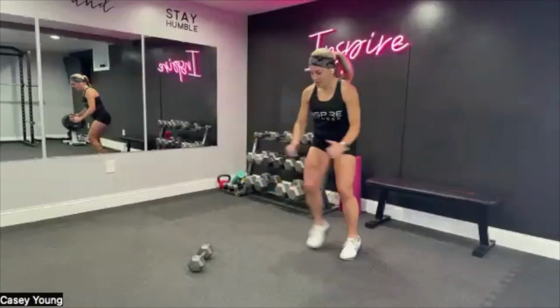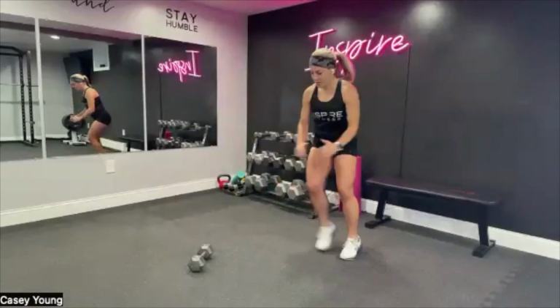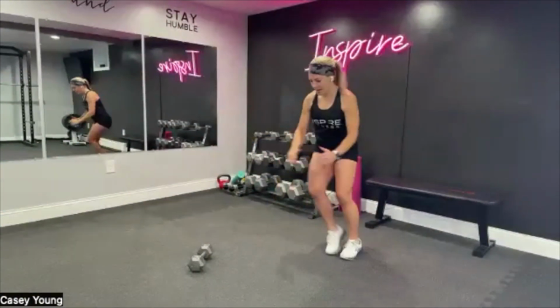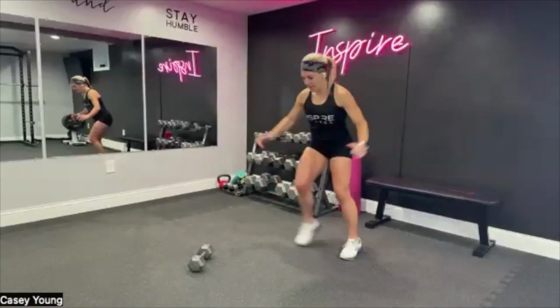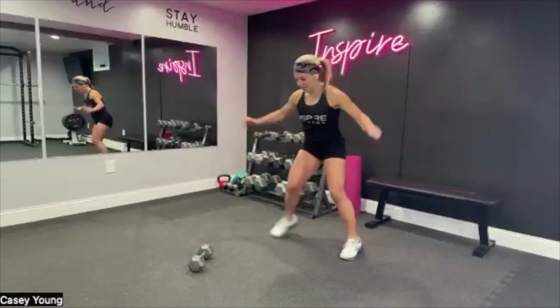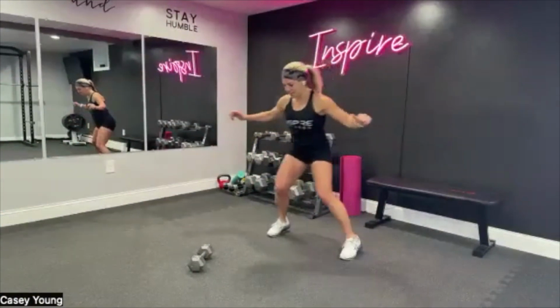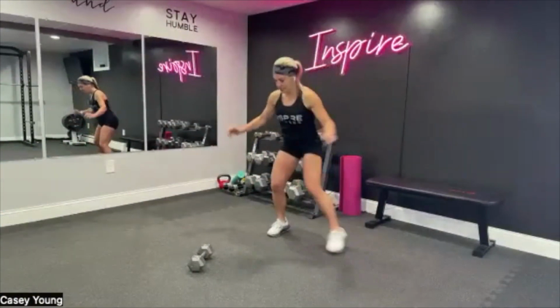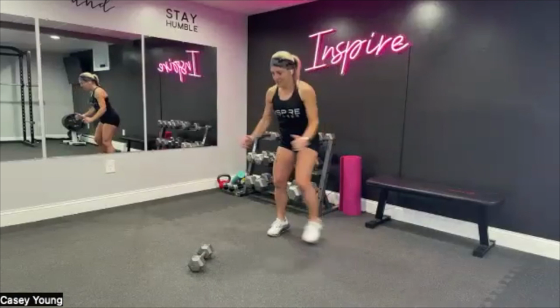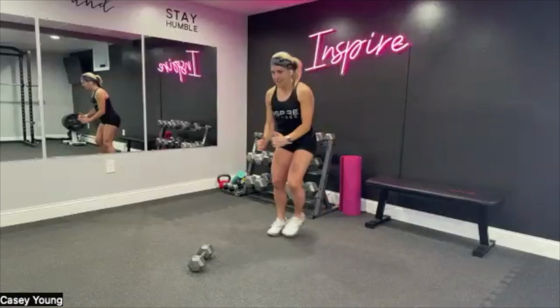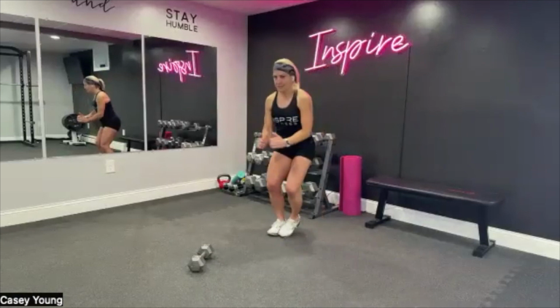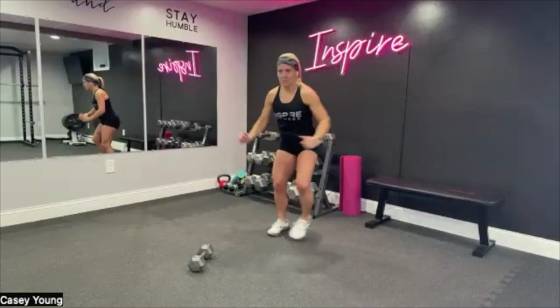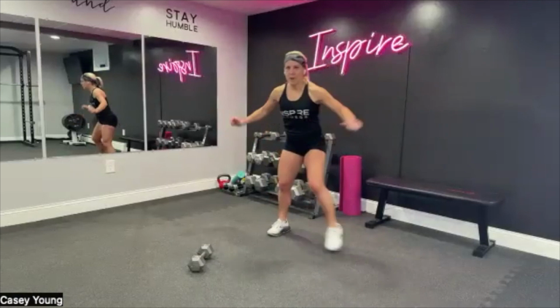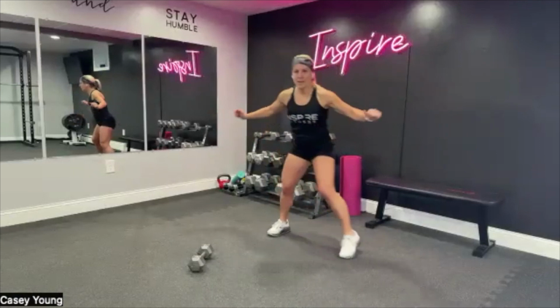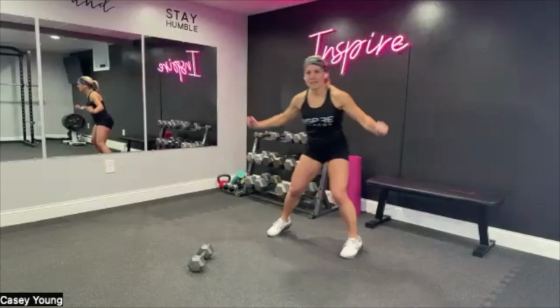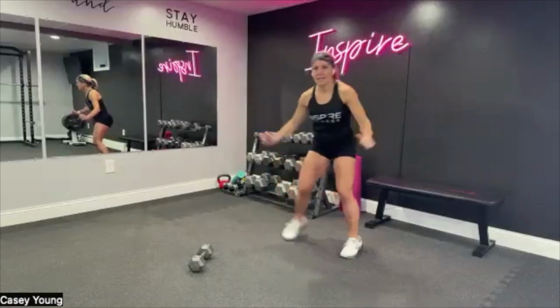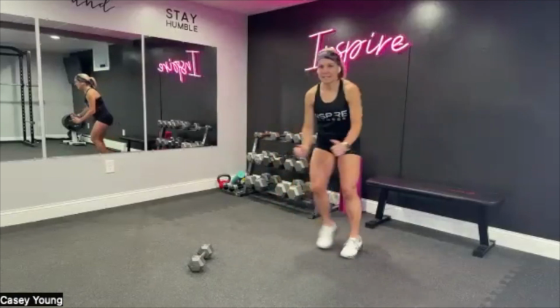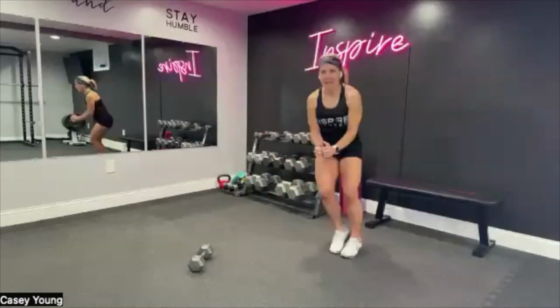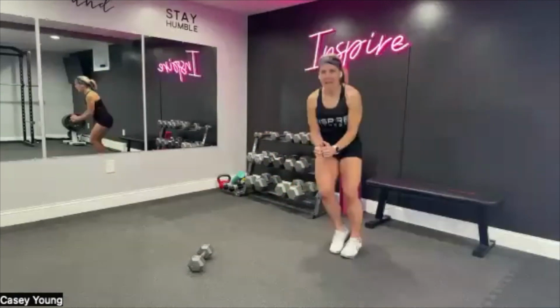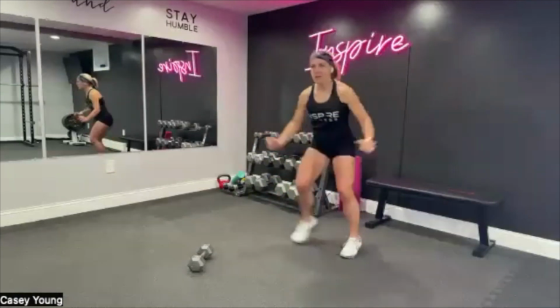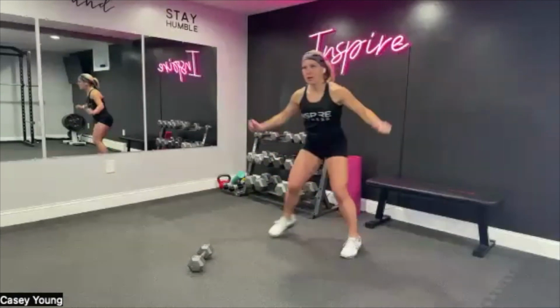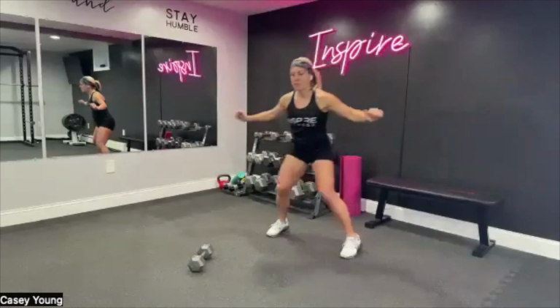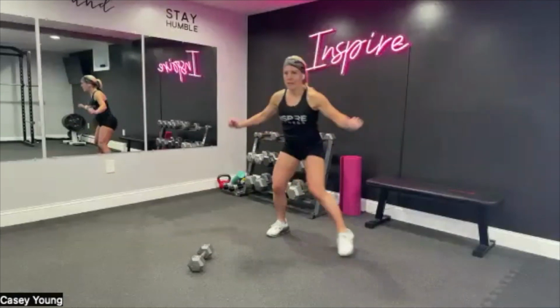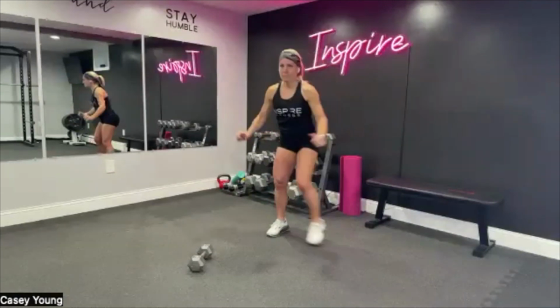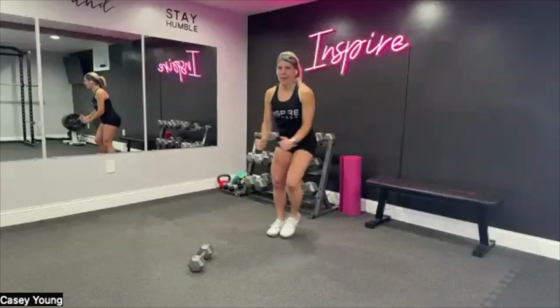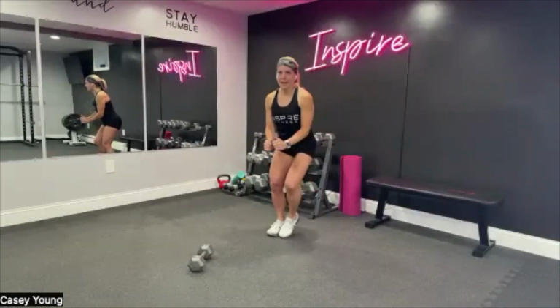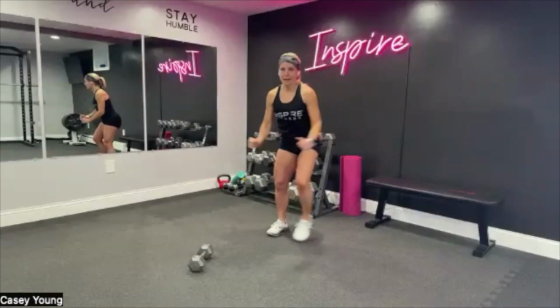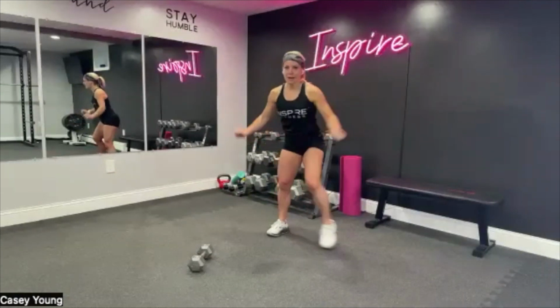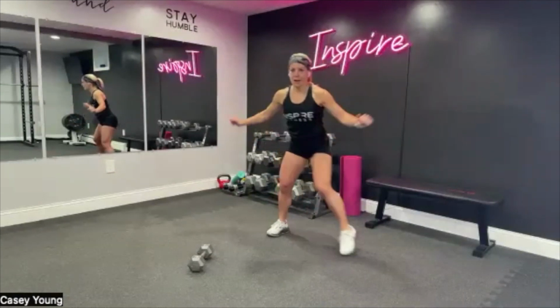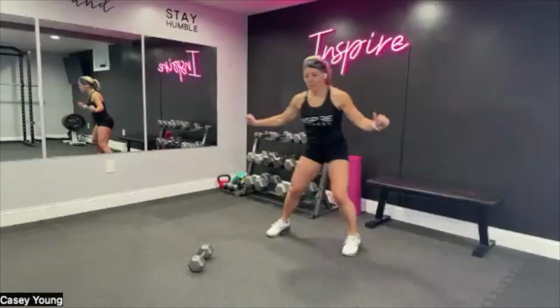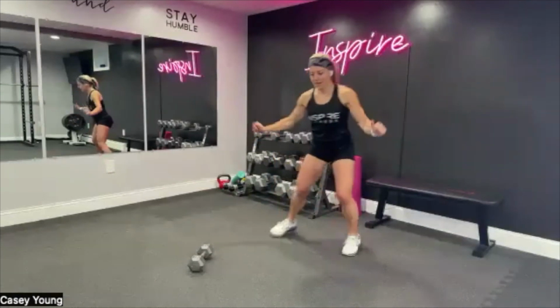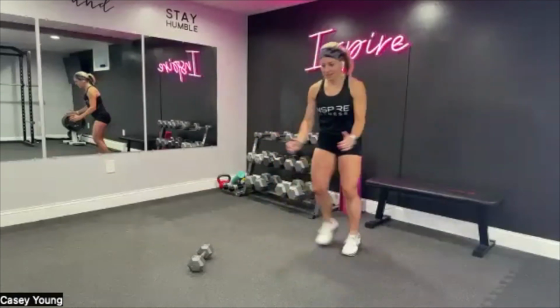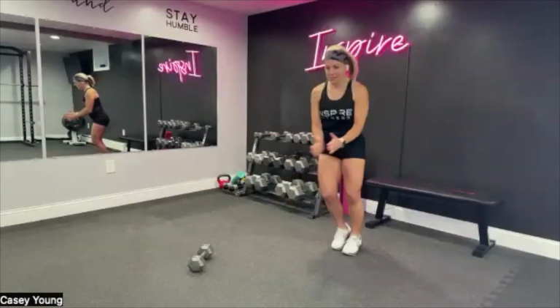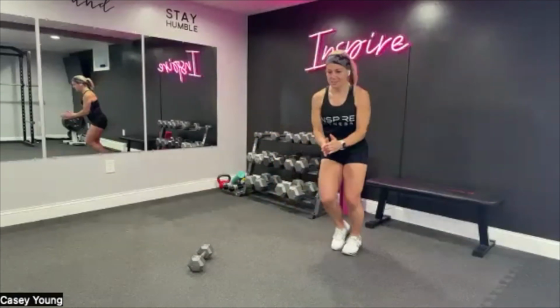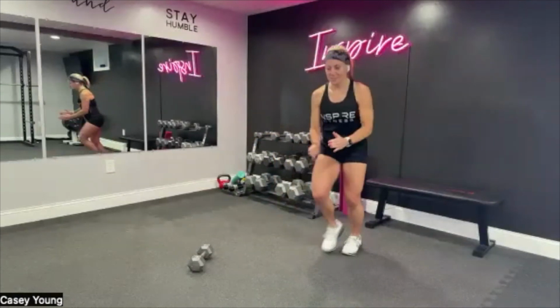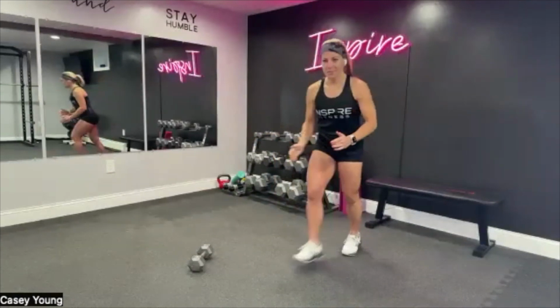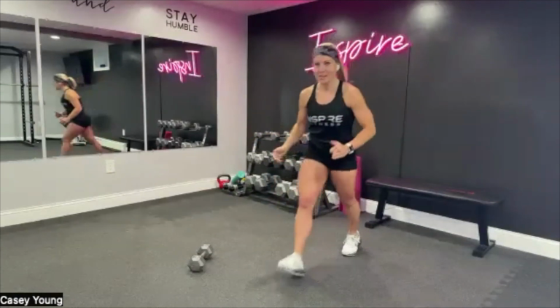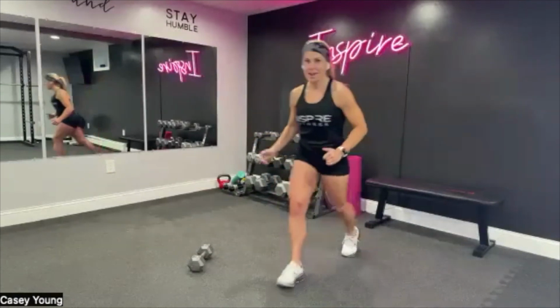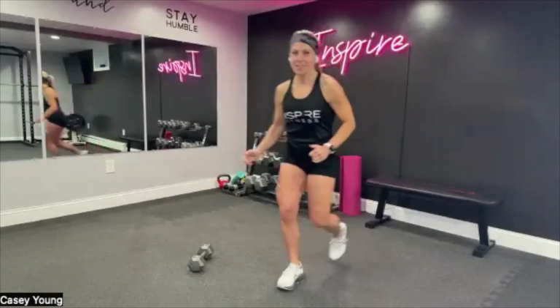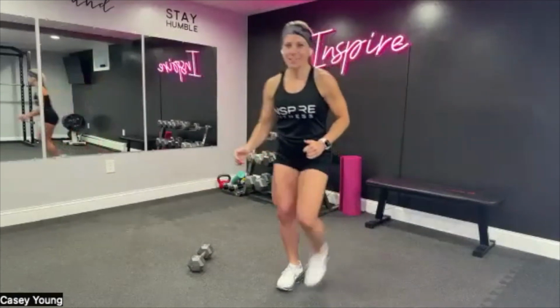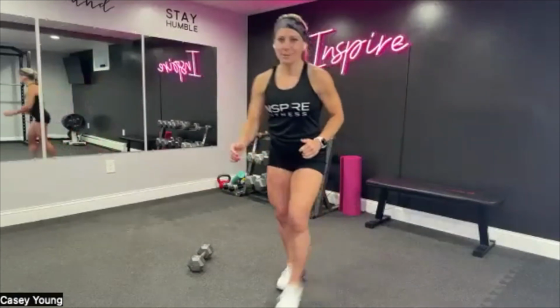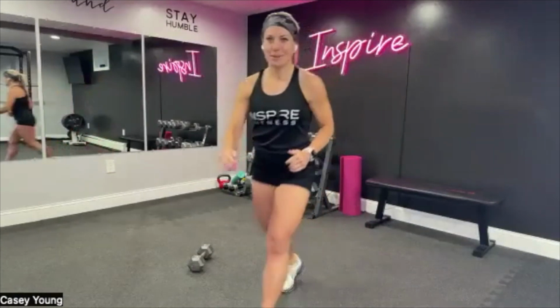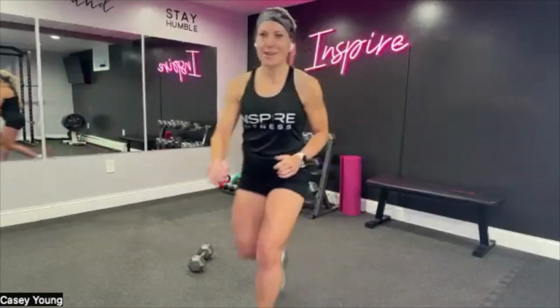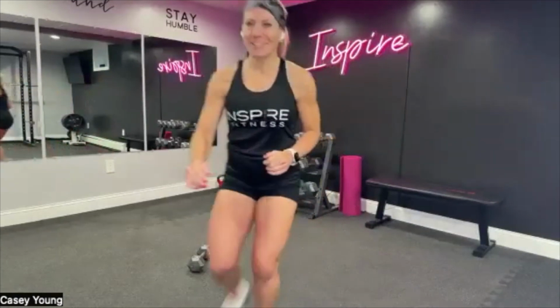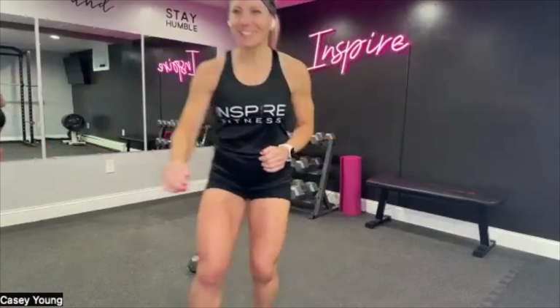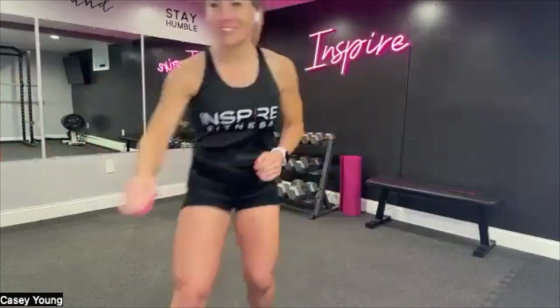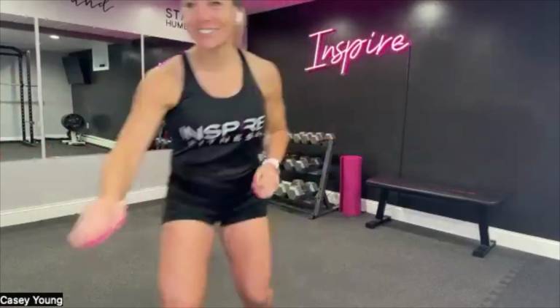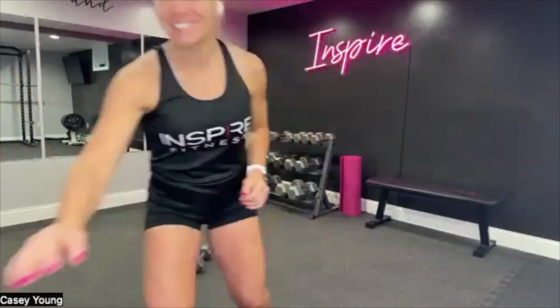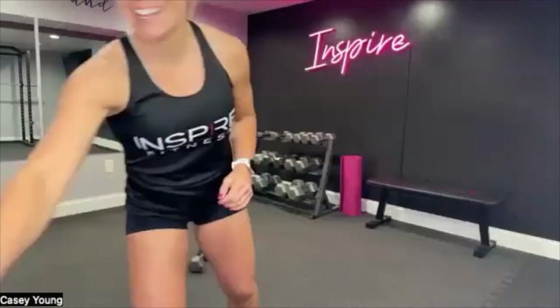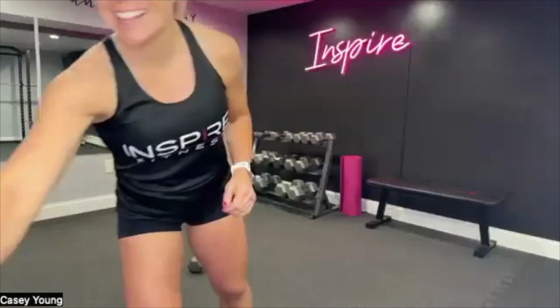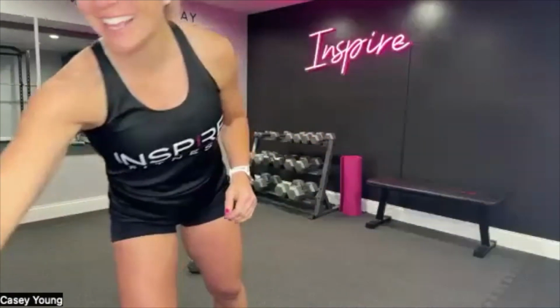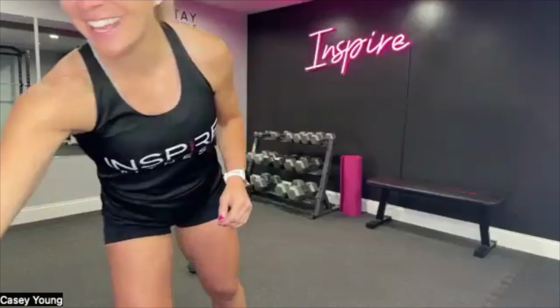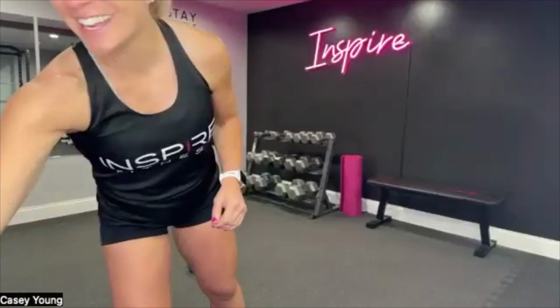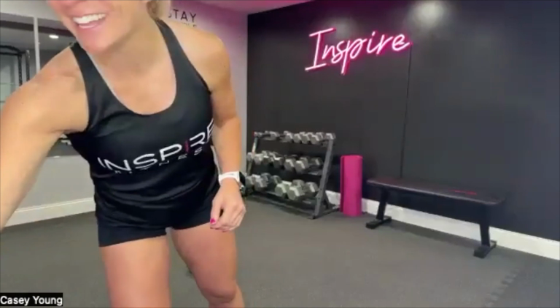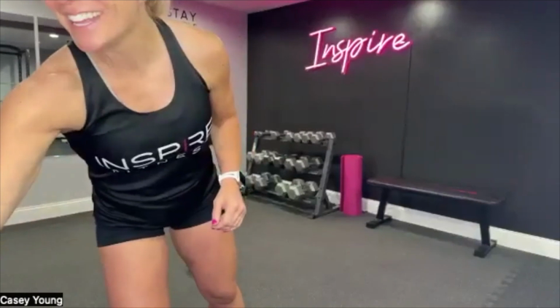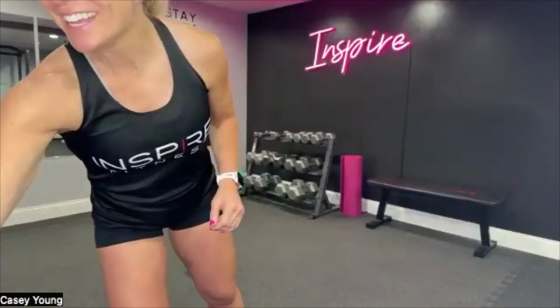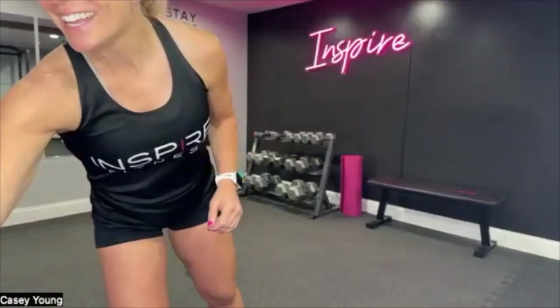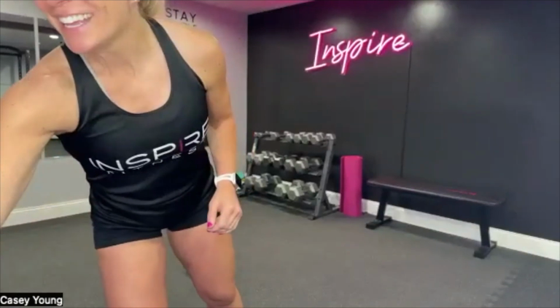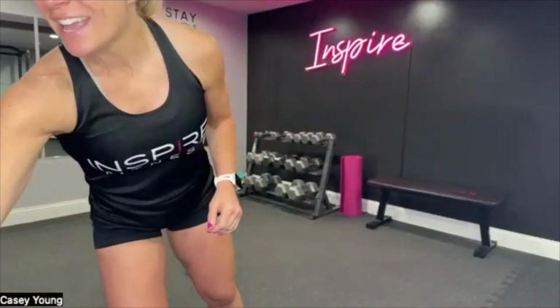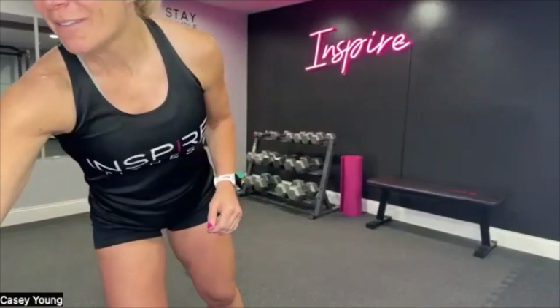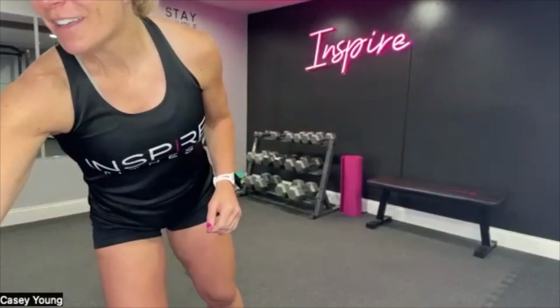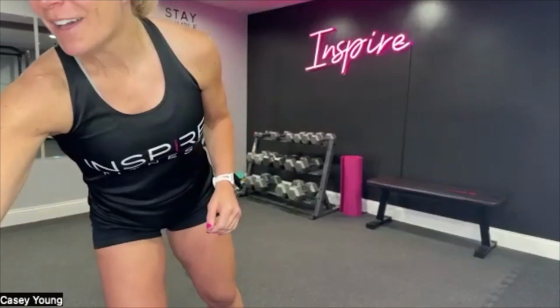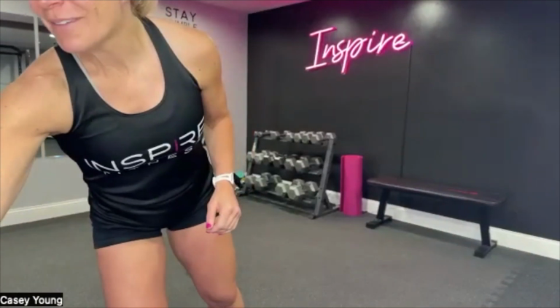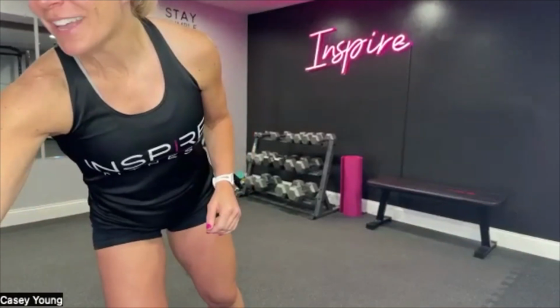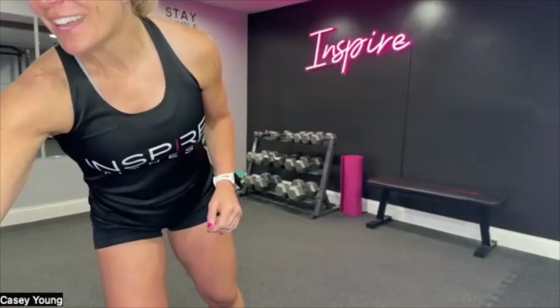Heart rate up, take a little break, take it down, heart rate back up. Lots of people coming in the door today — I like it, keep it coming.